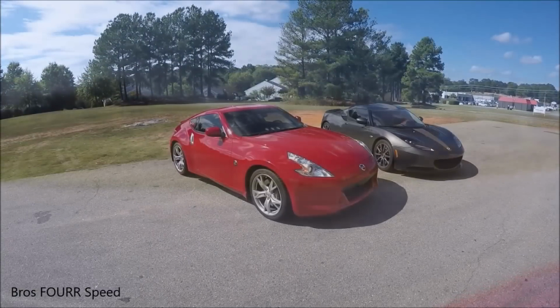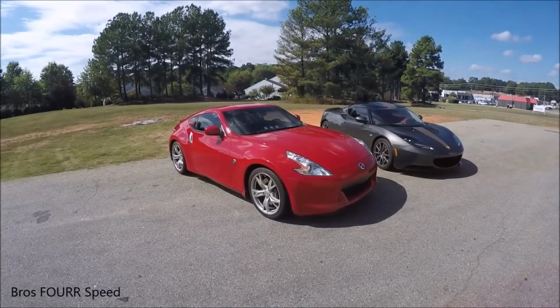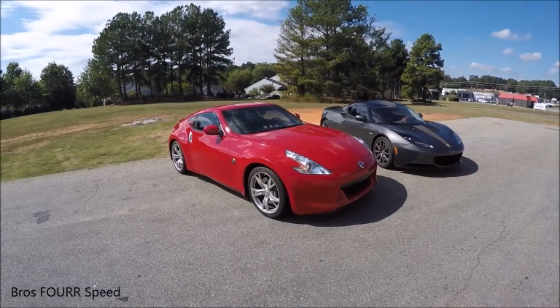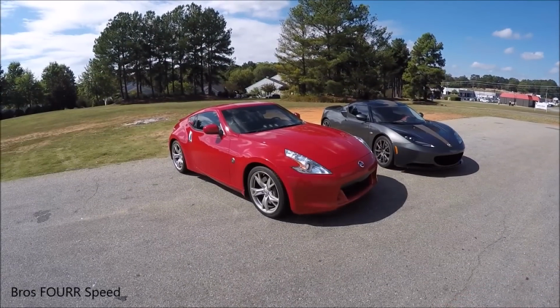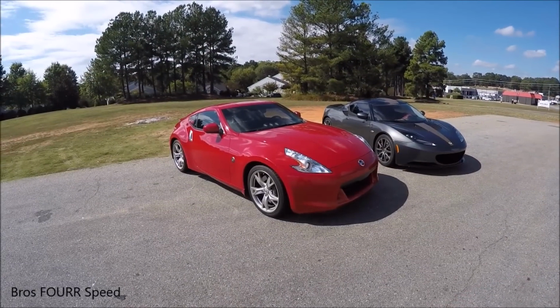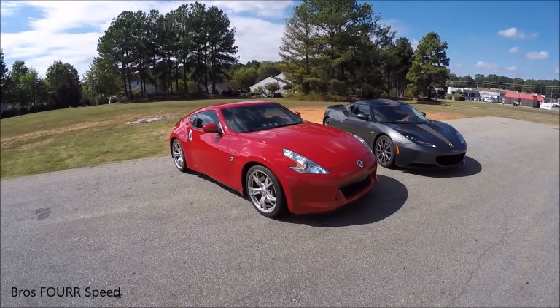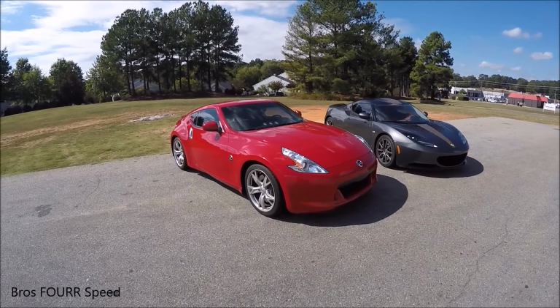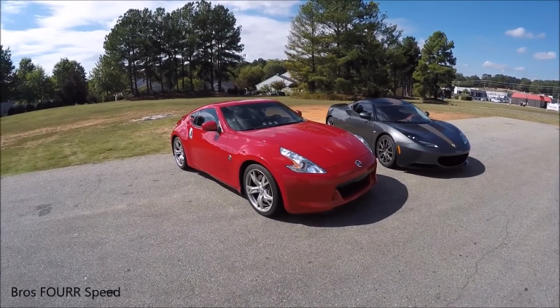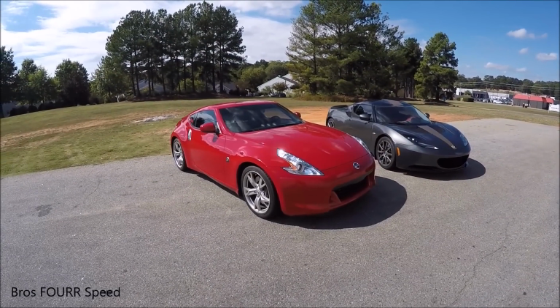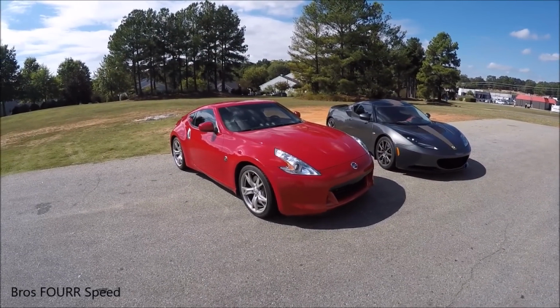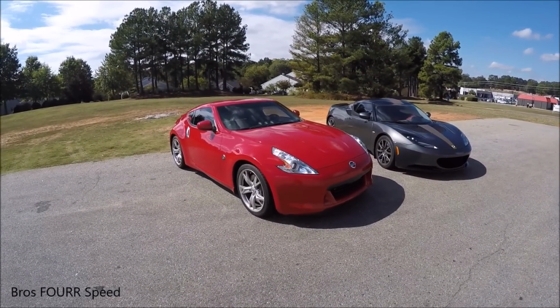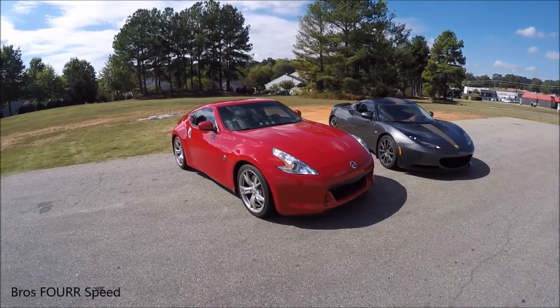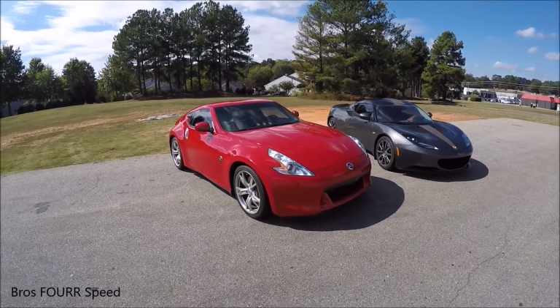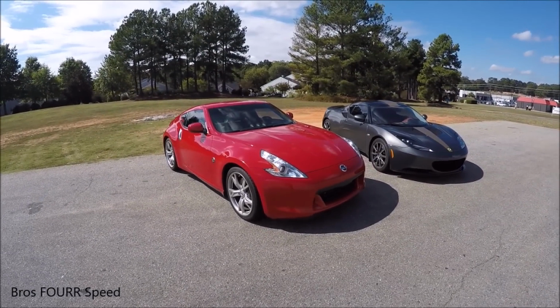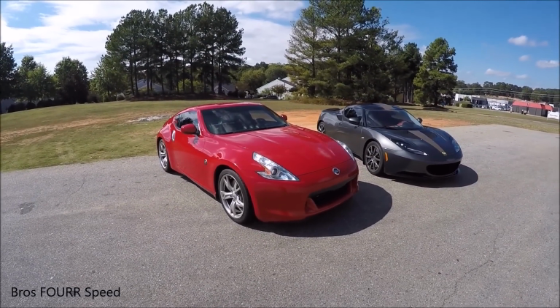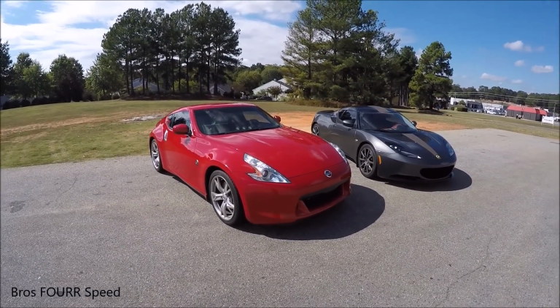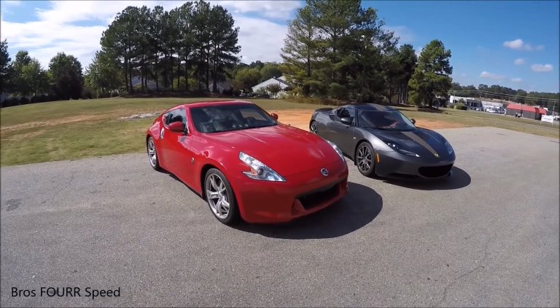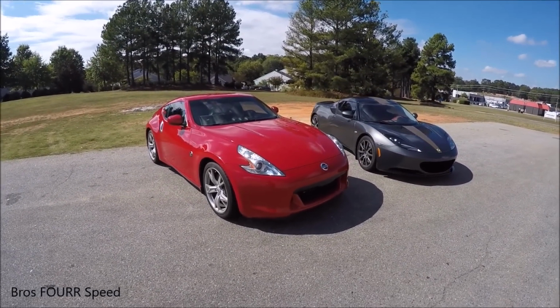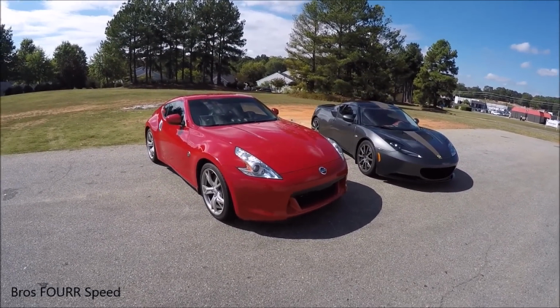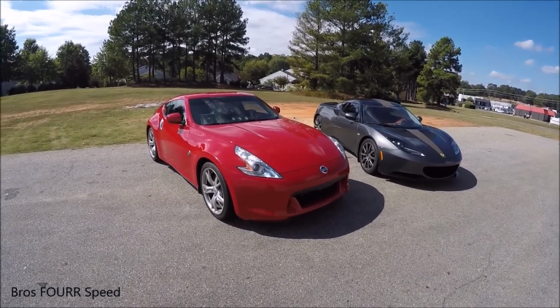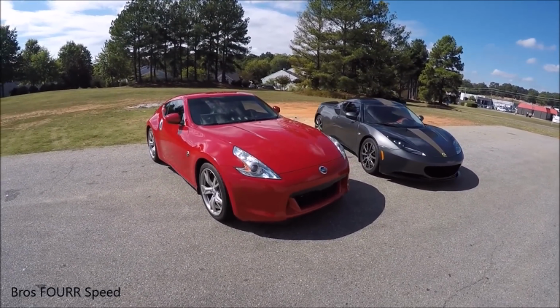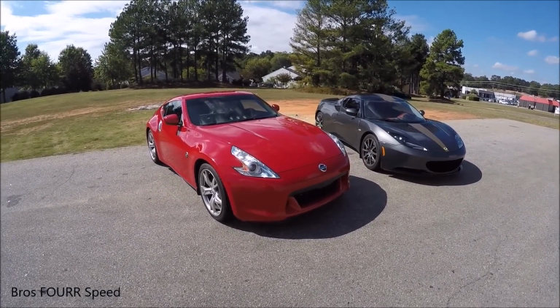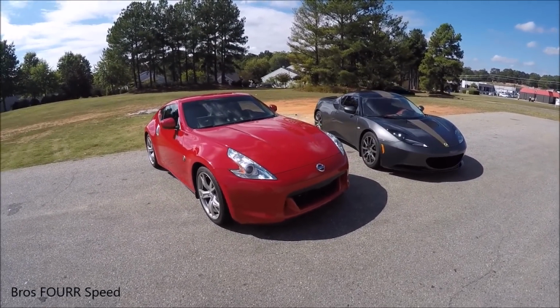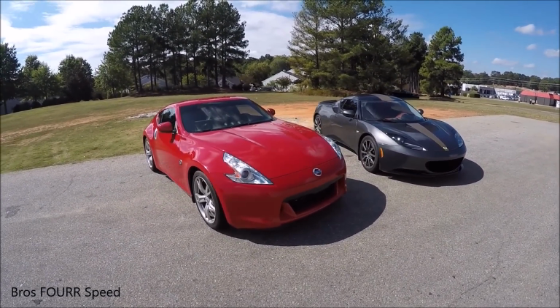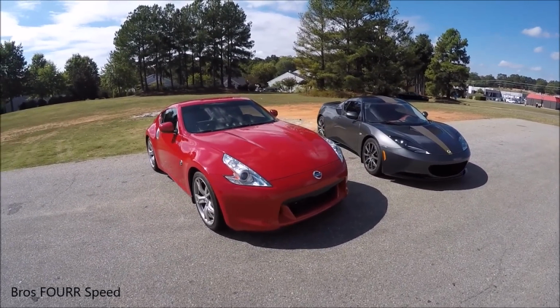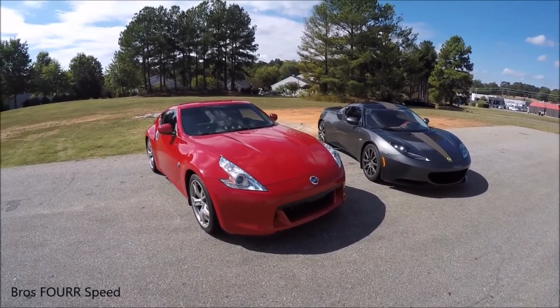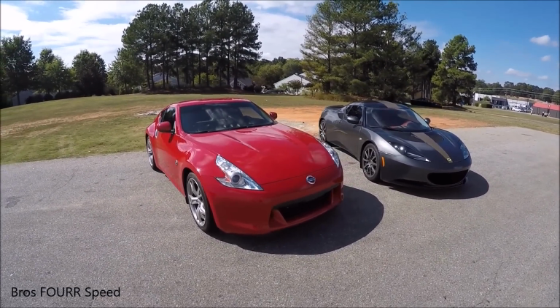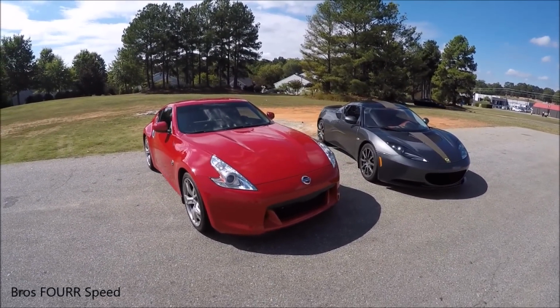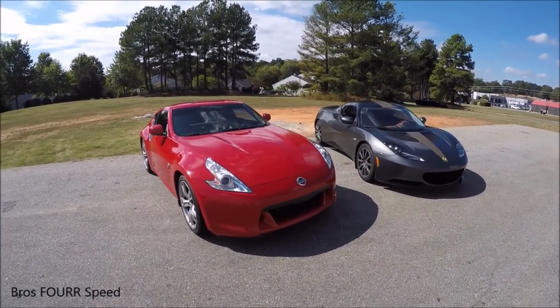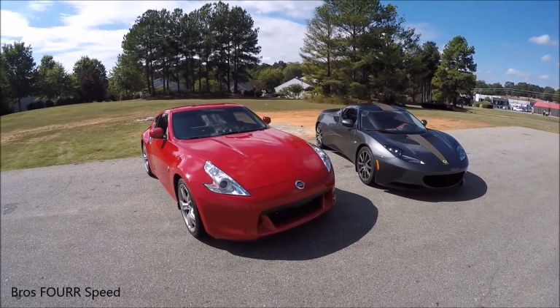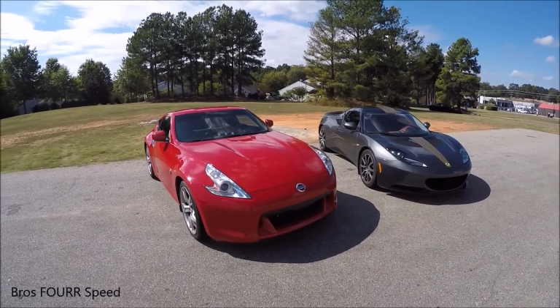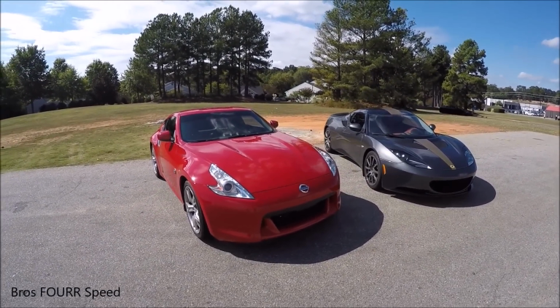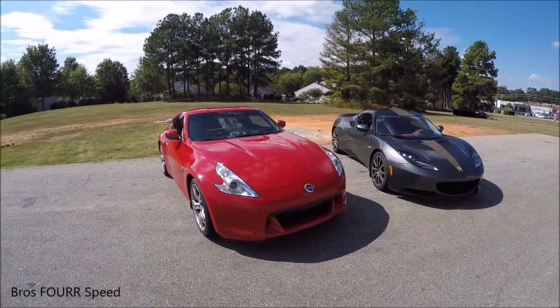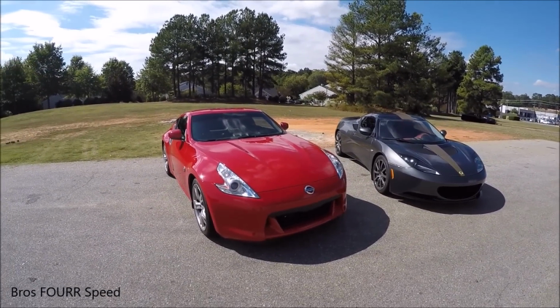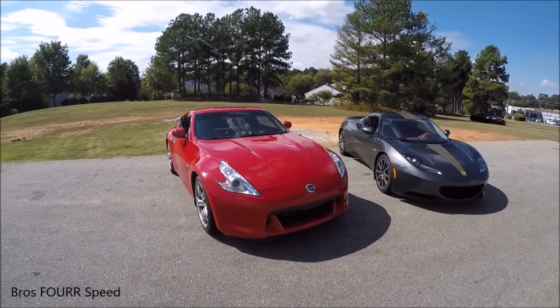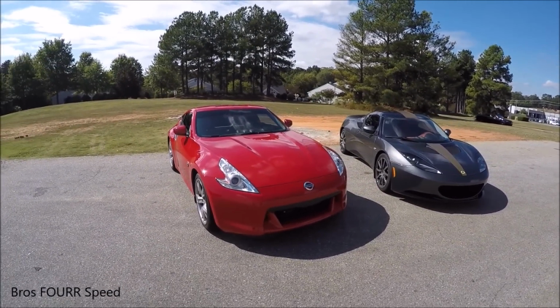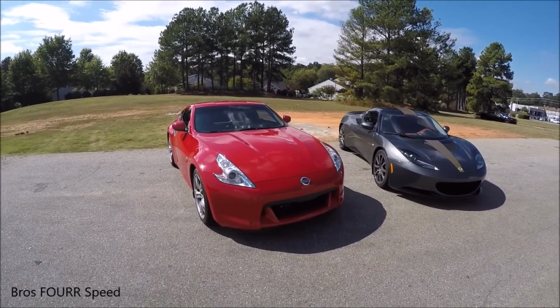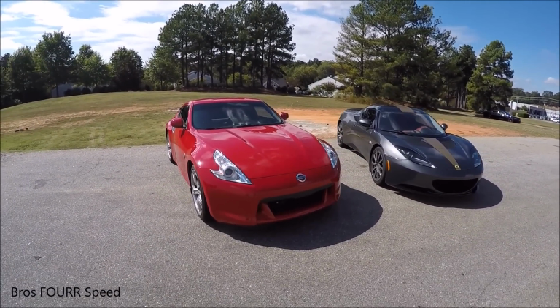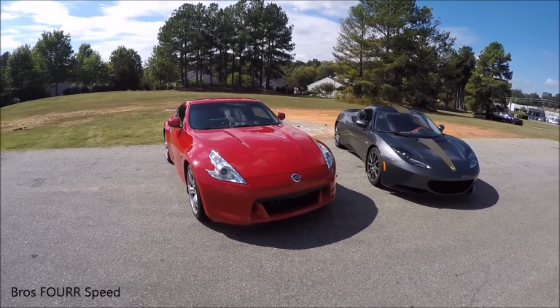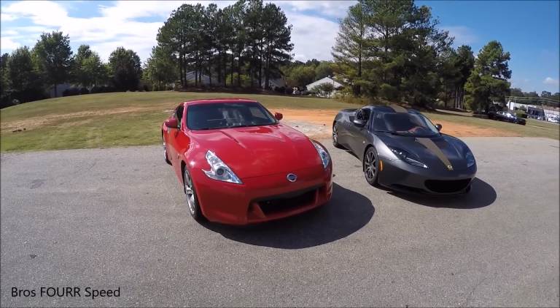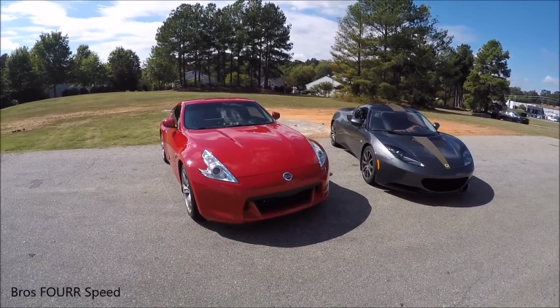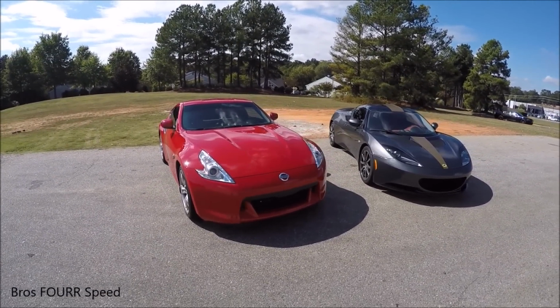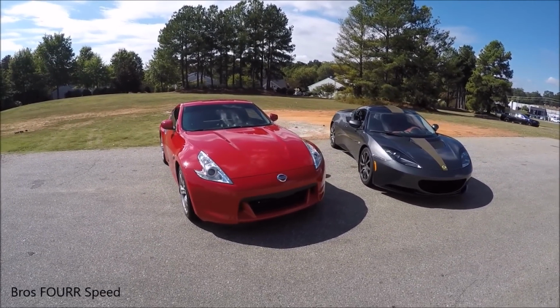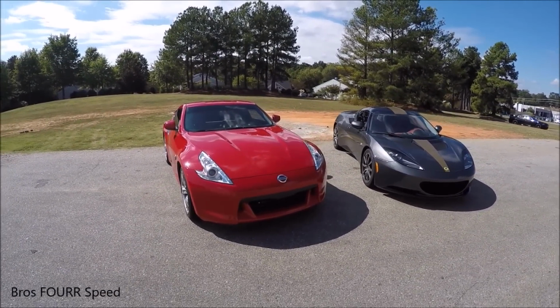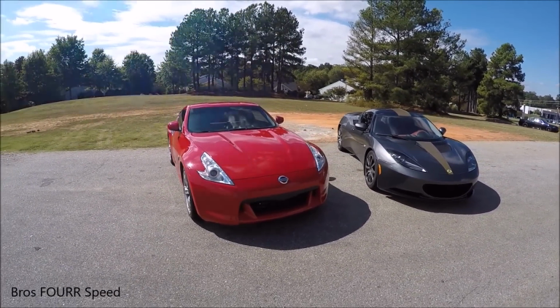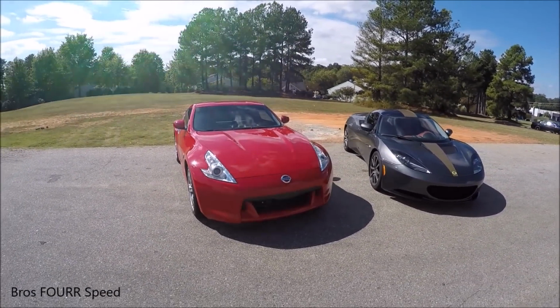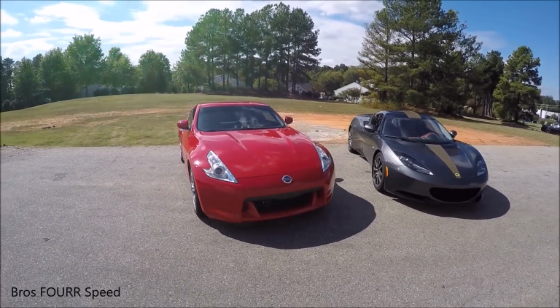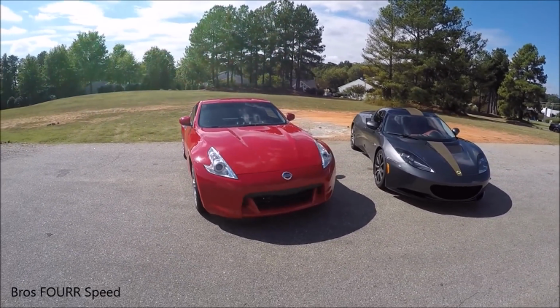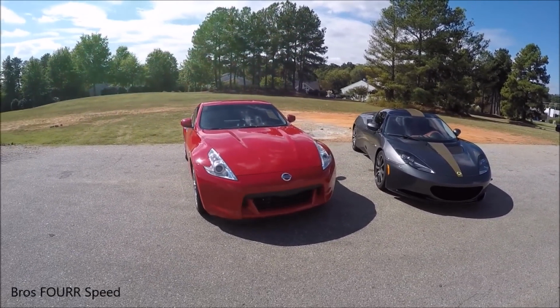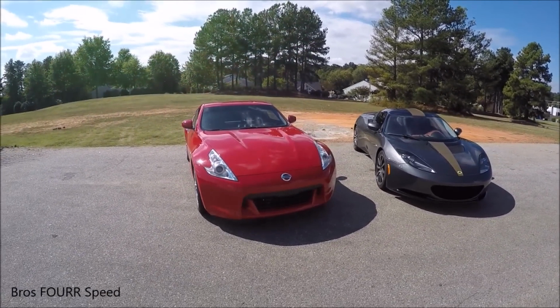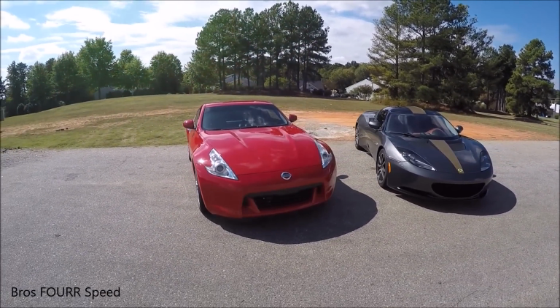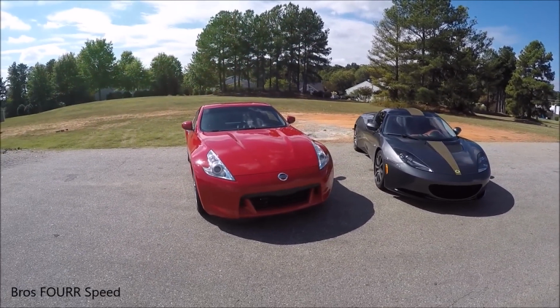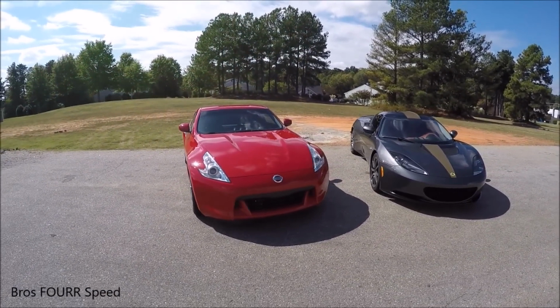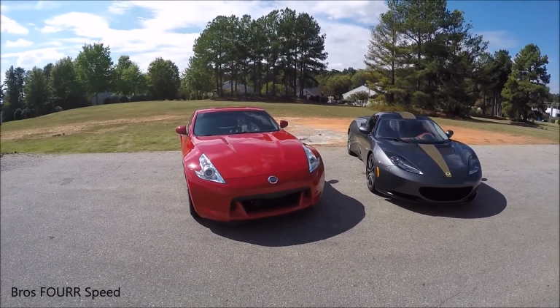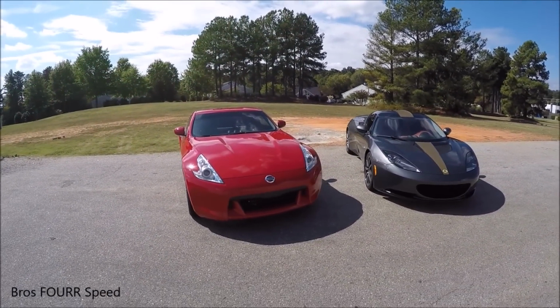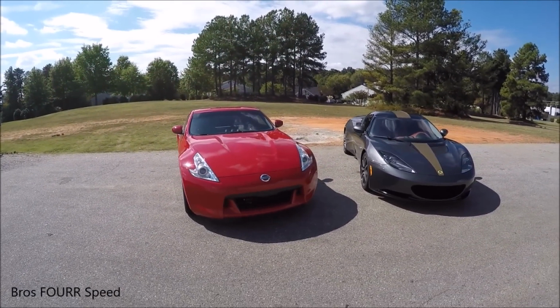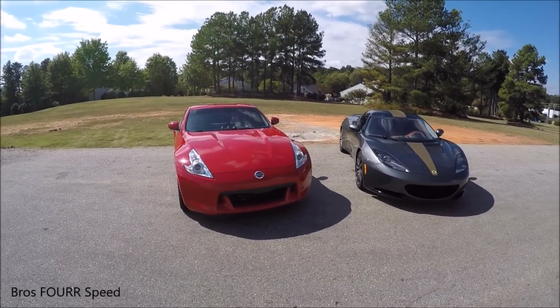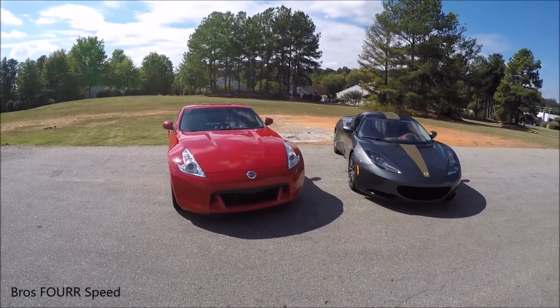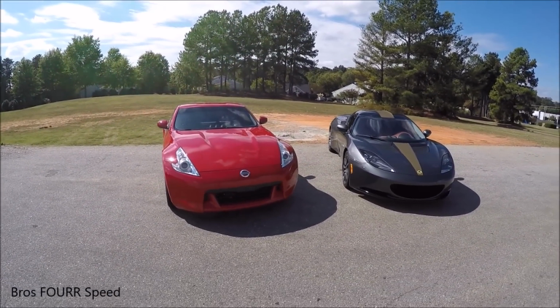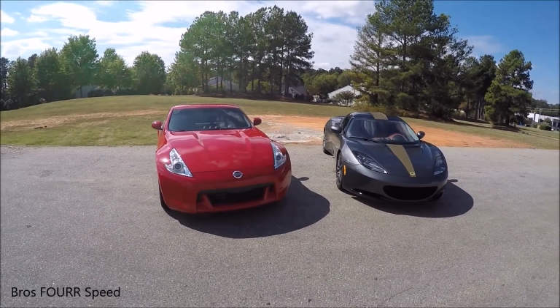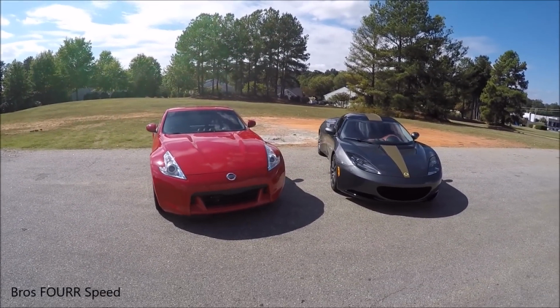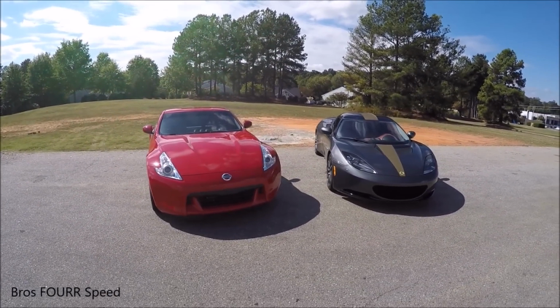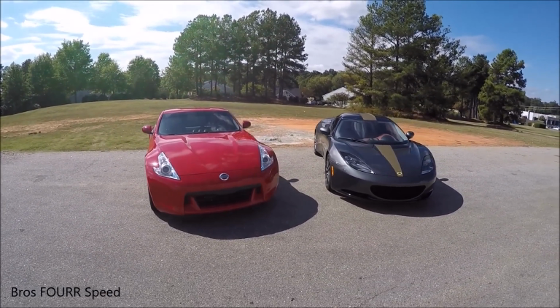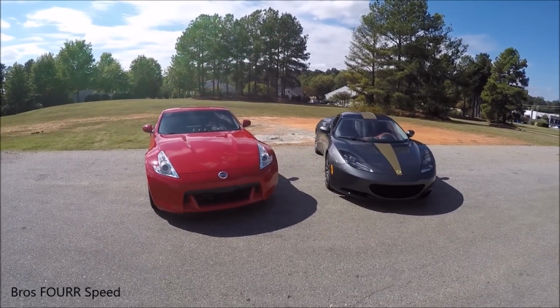Well, there you go everybody. That is some straight line performance testing with a 370Z comparing it to the Lotus Evora.